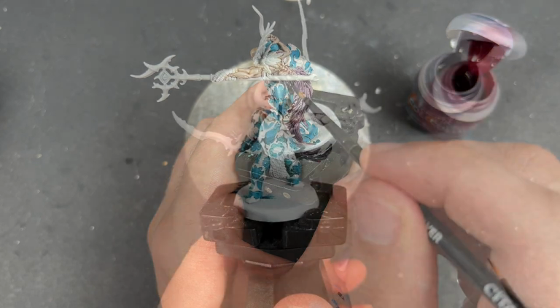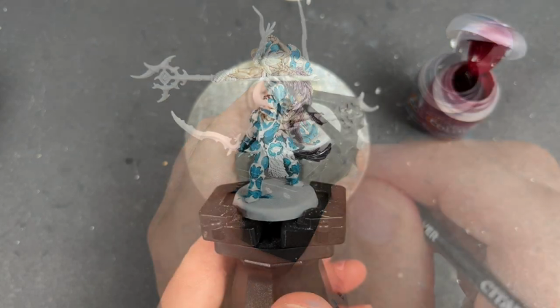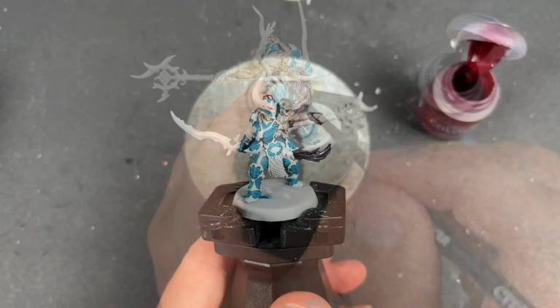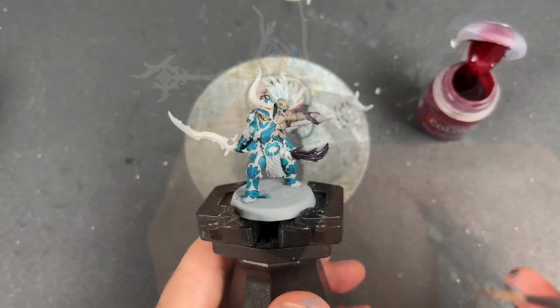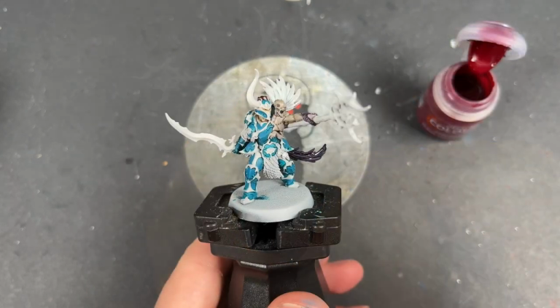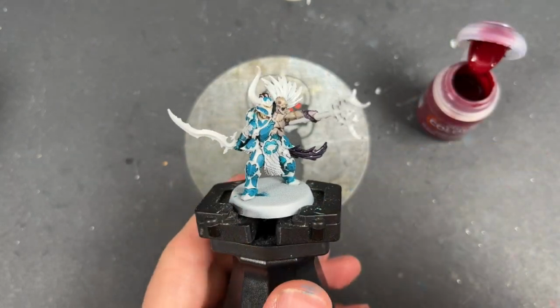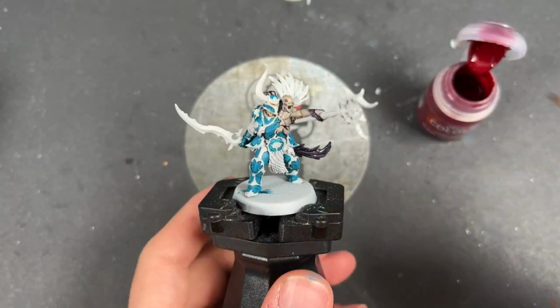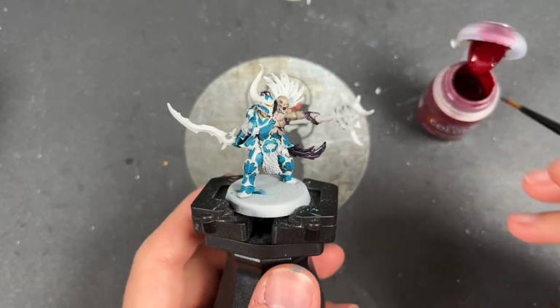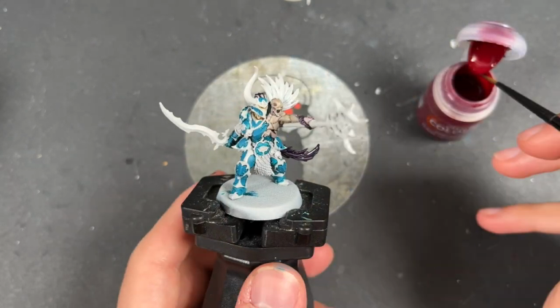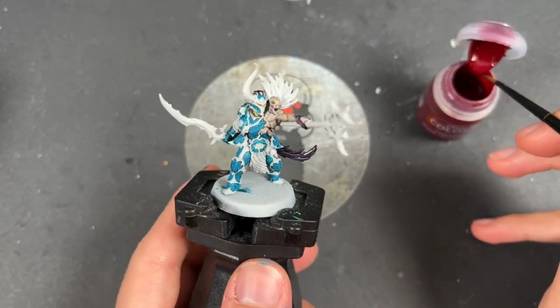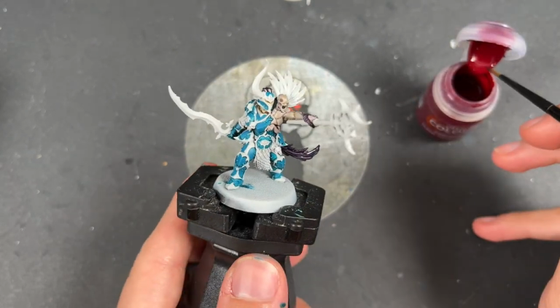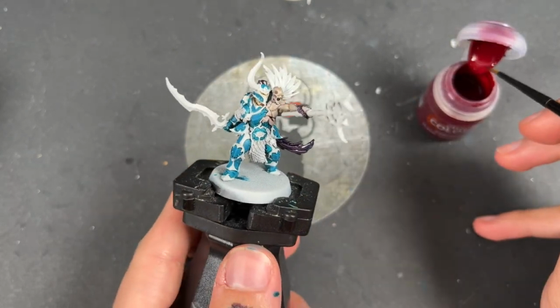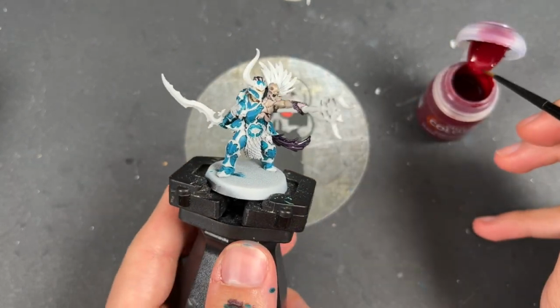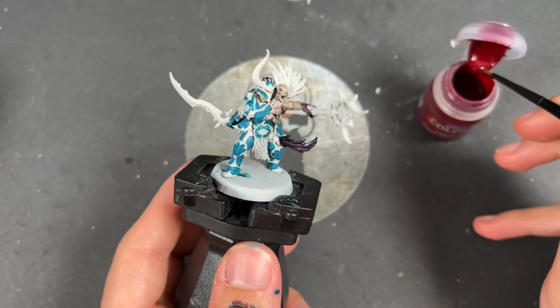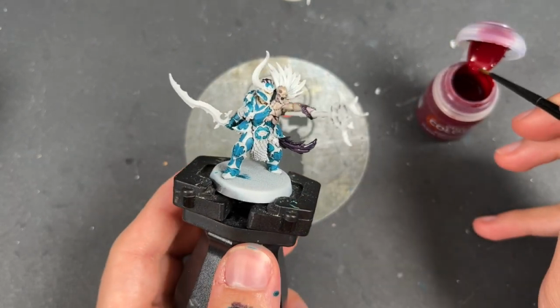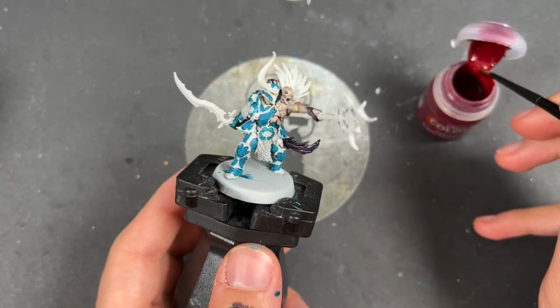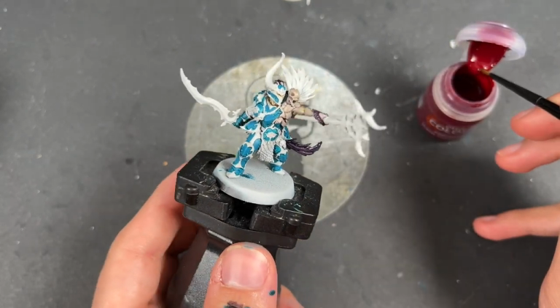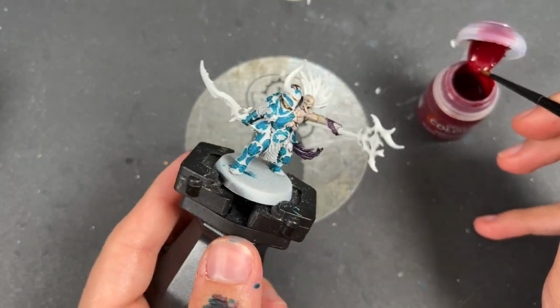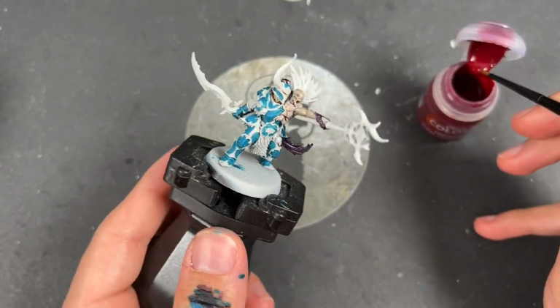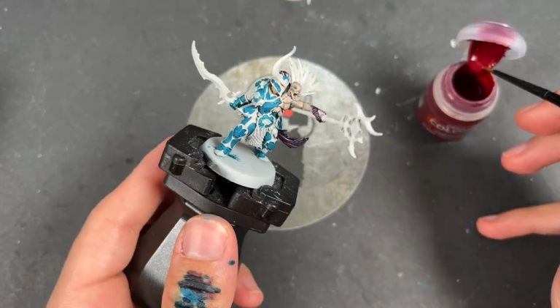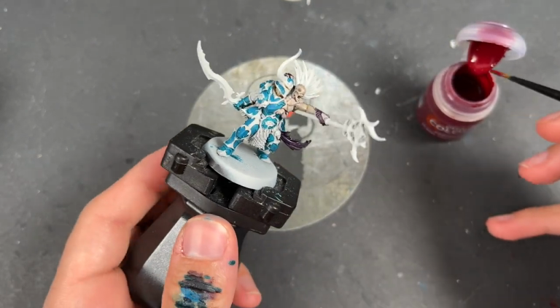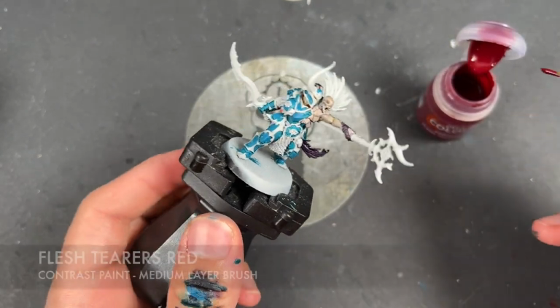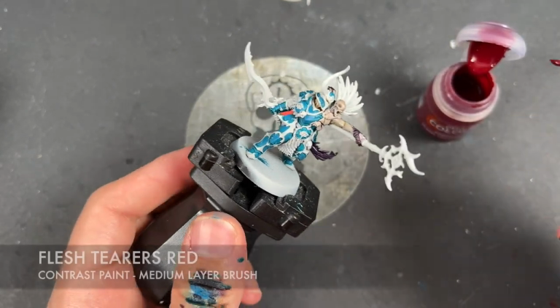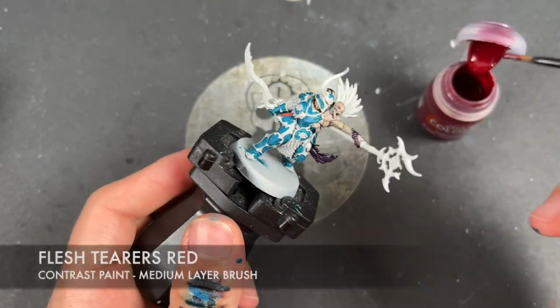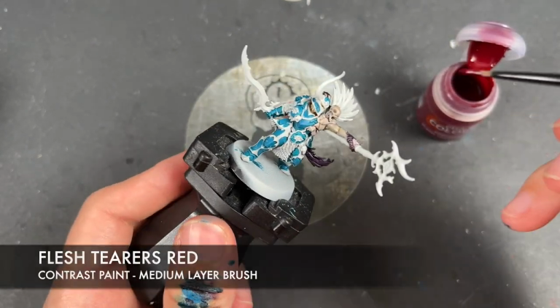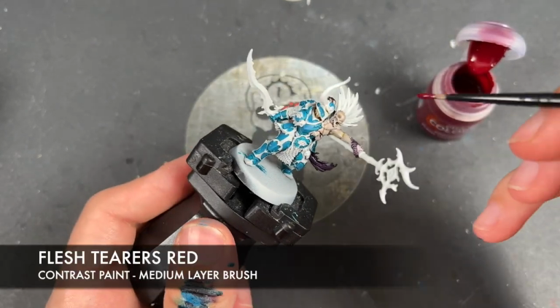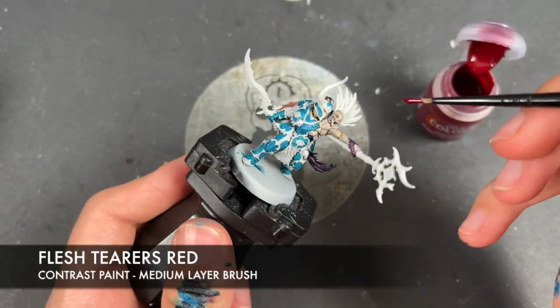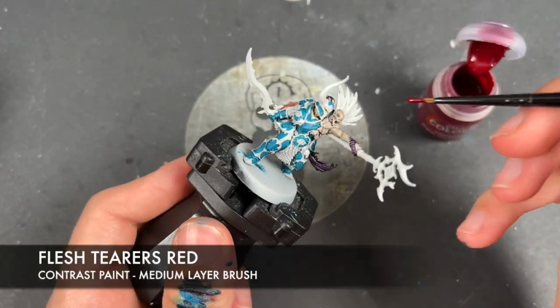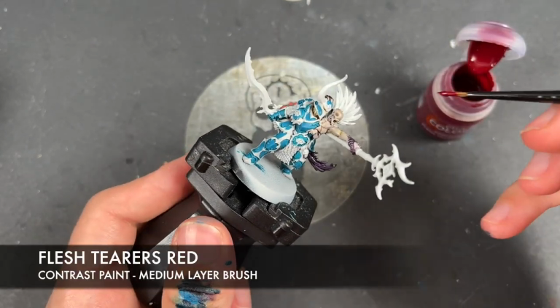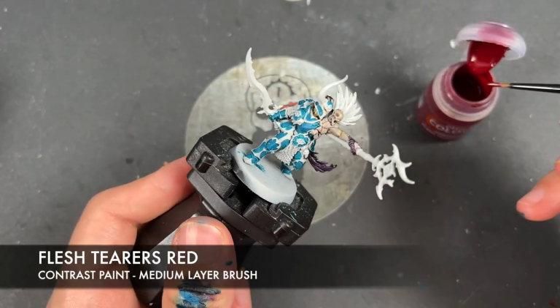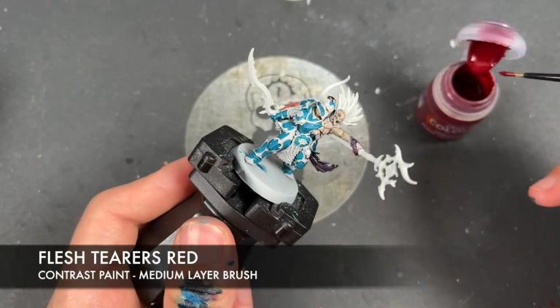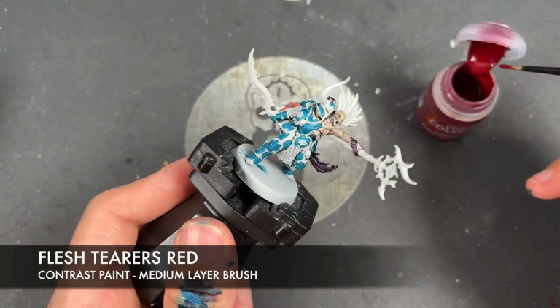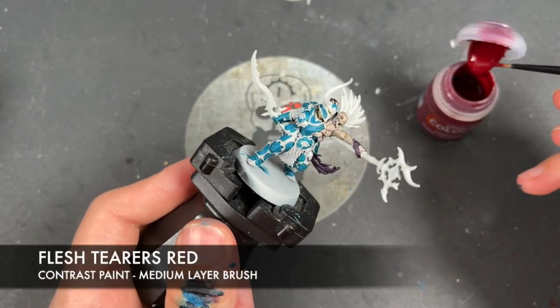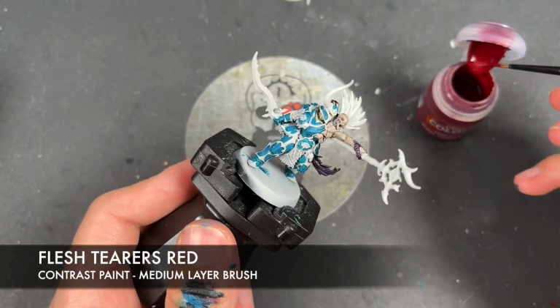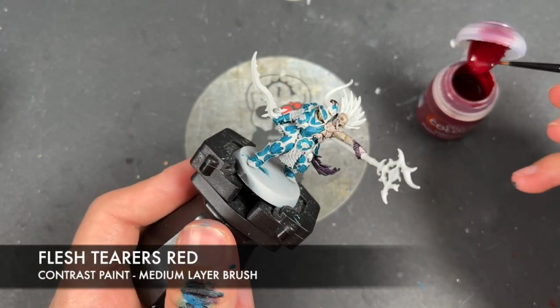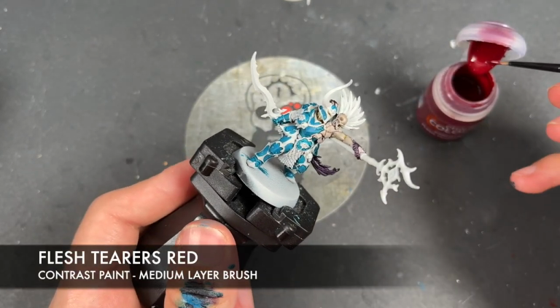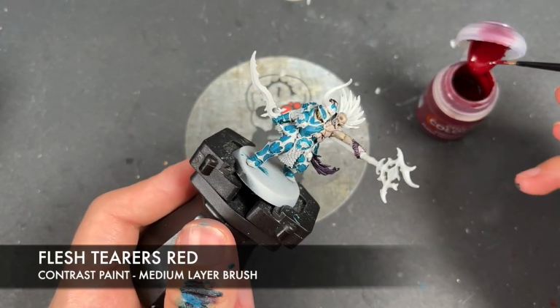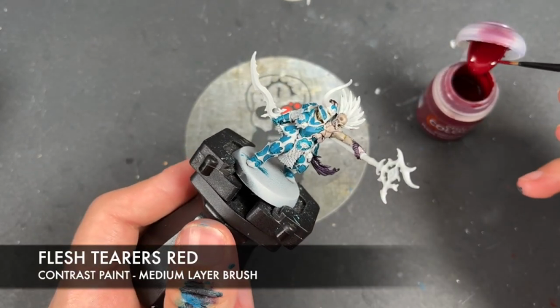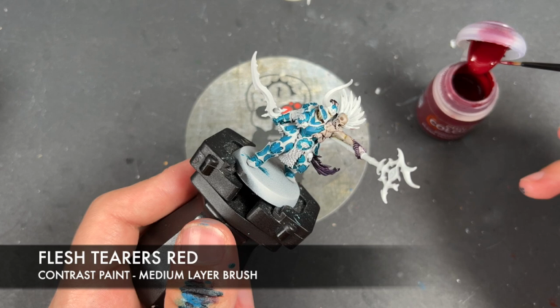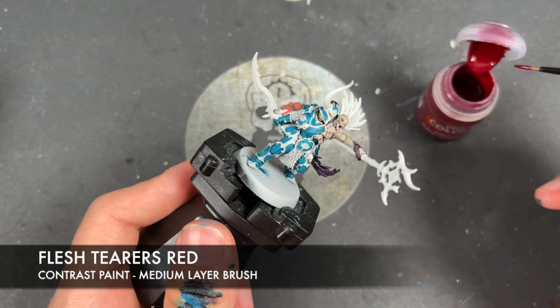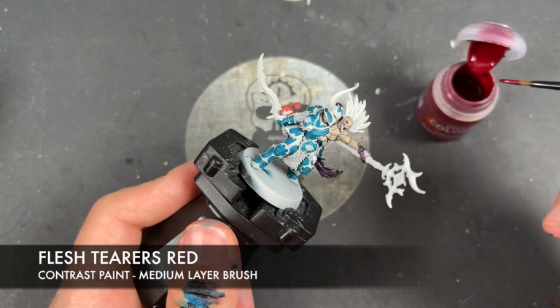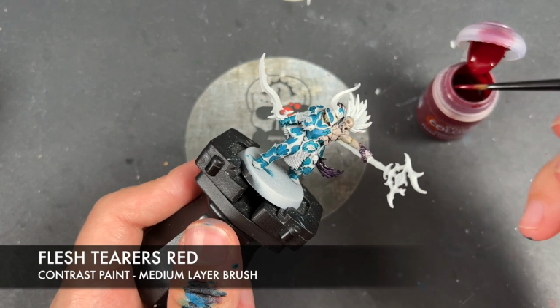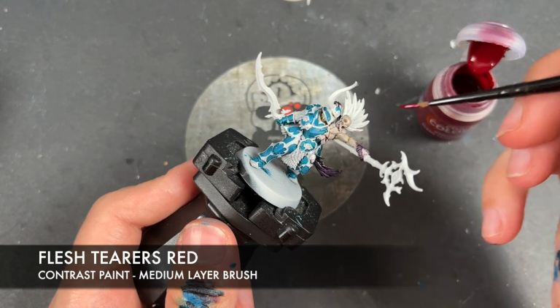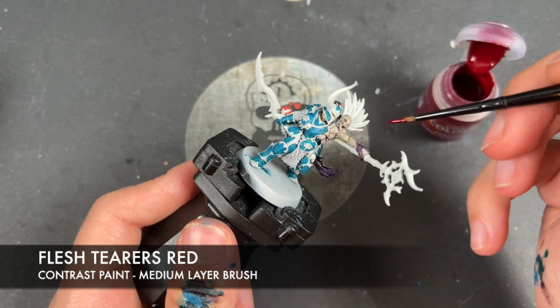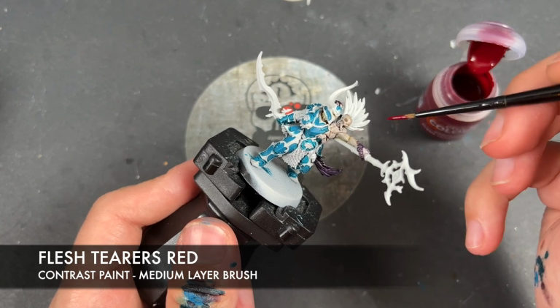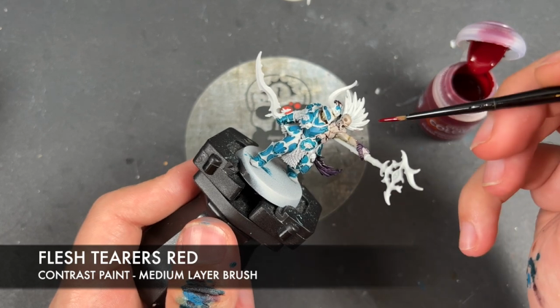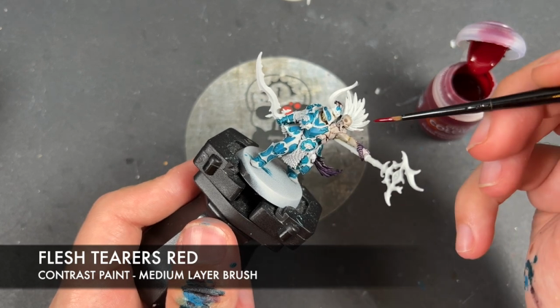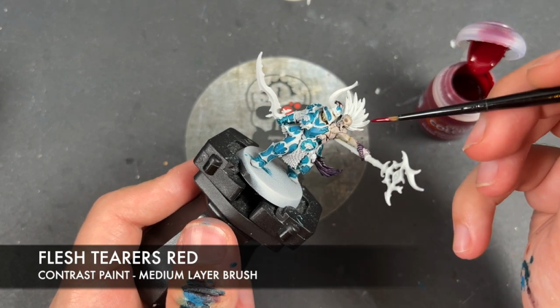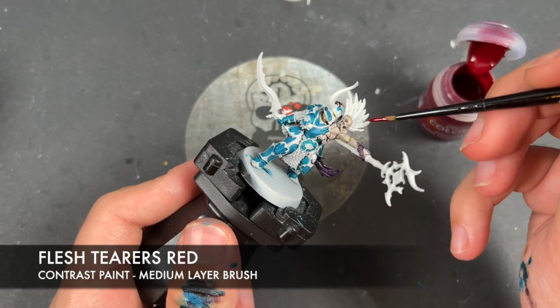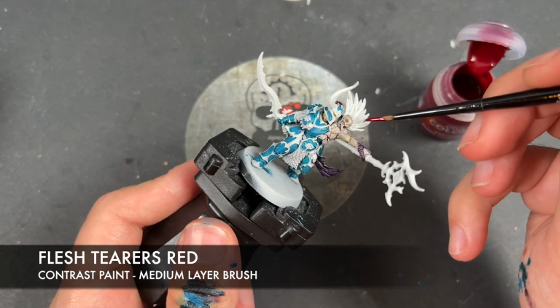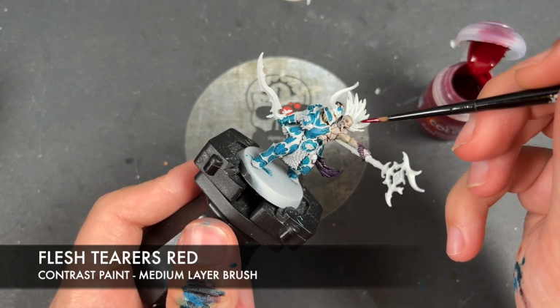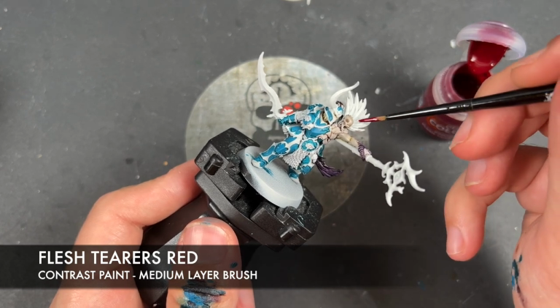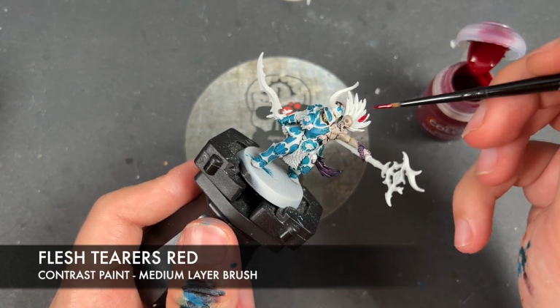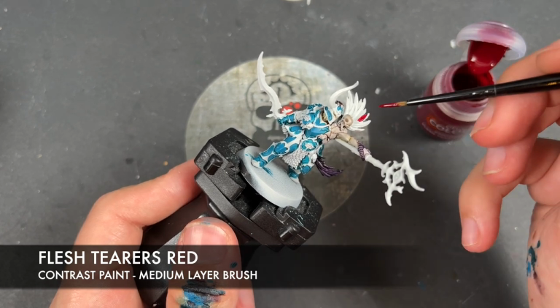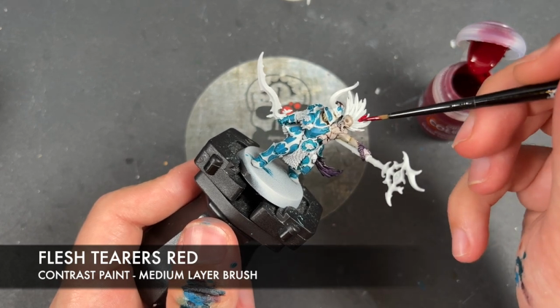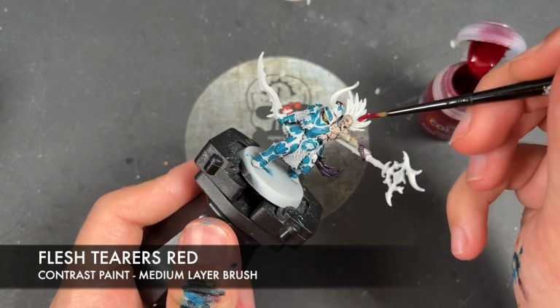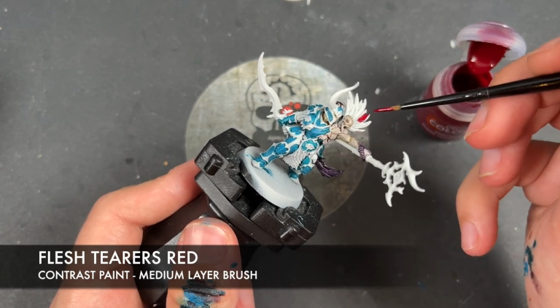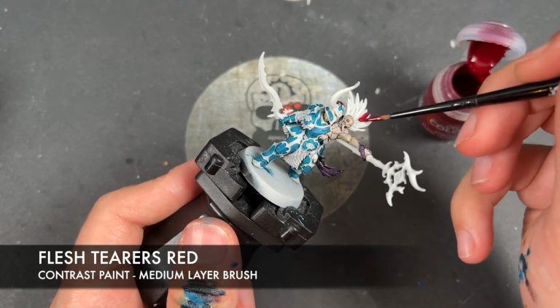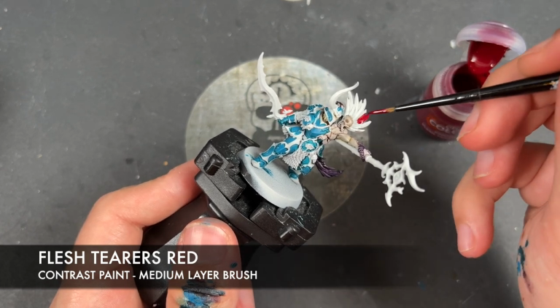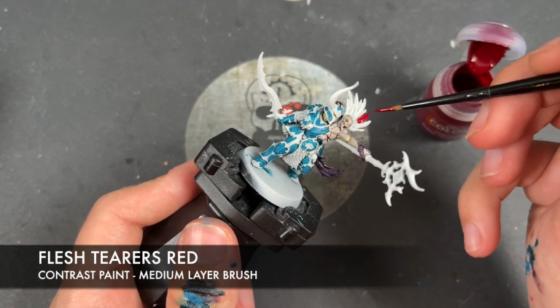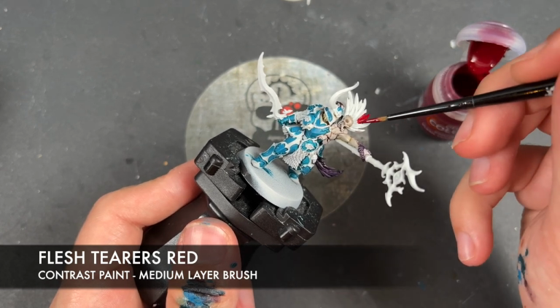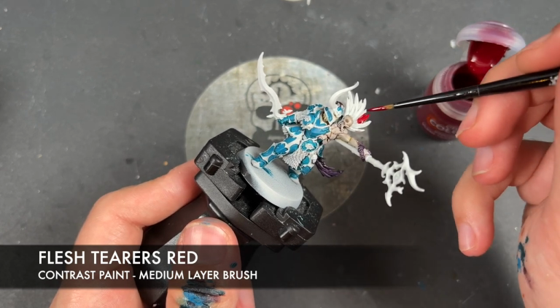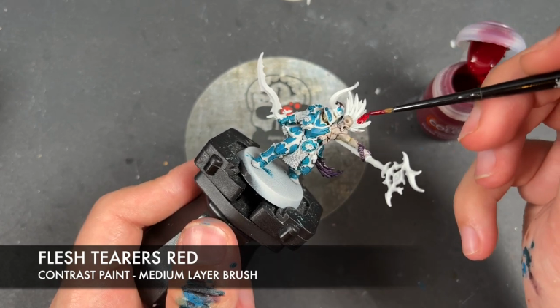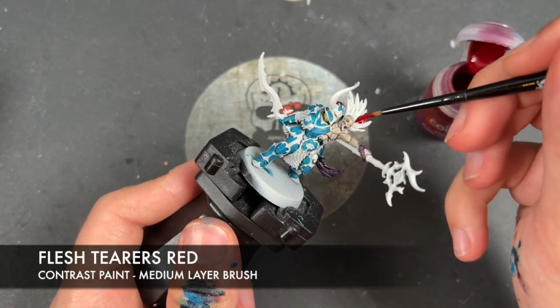With that done, what we're then going to do is take some Flesh Tearers Red and apply this over the top of the top plume.